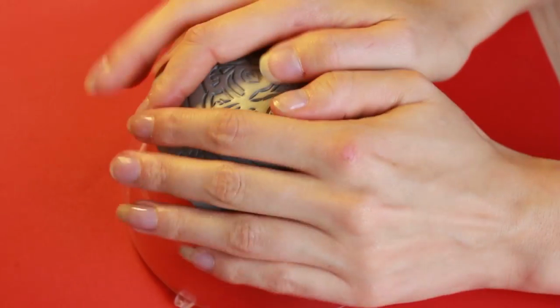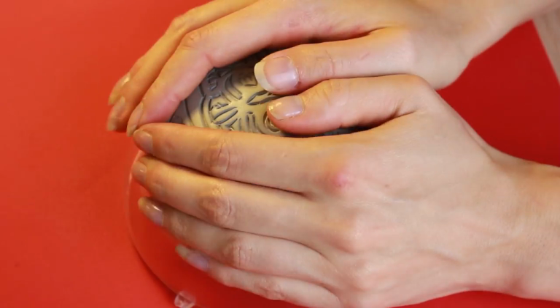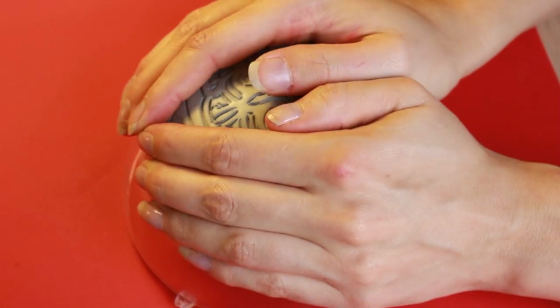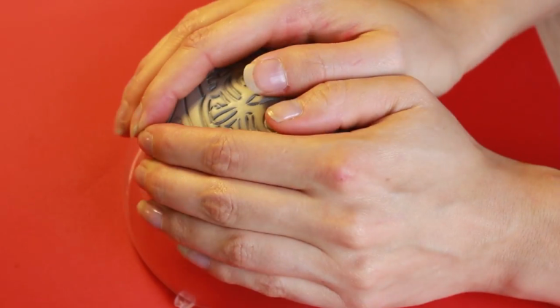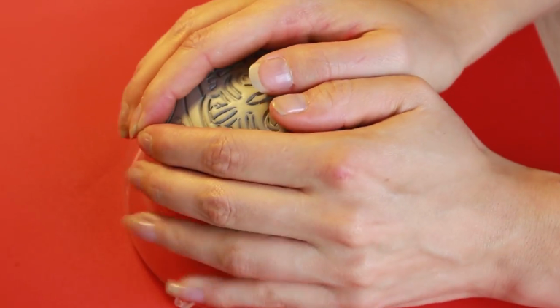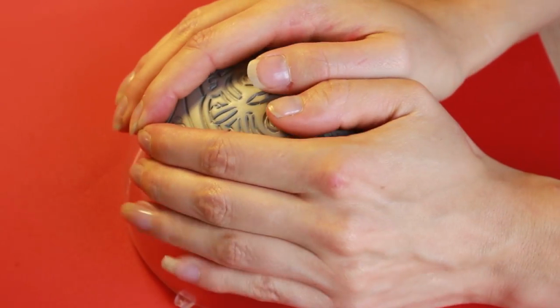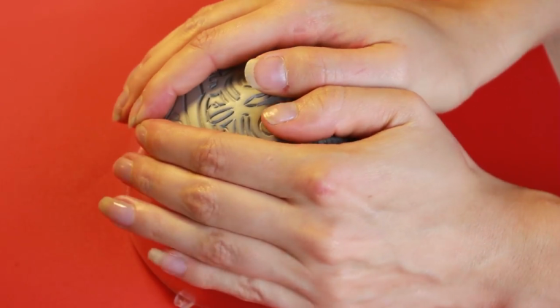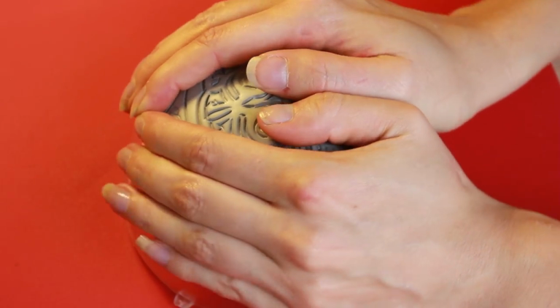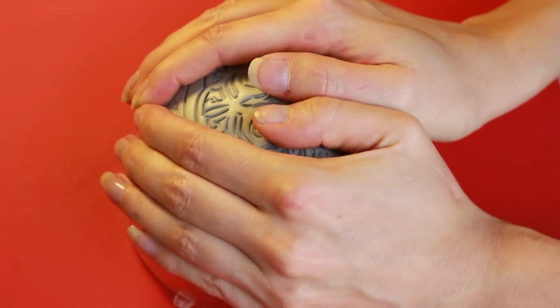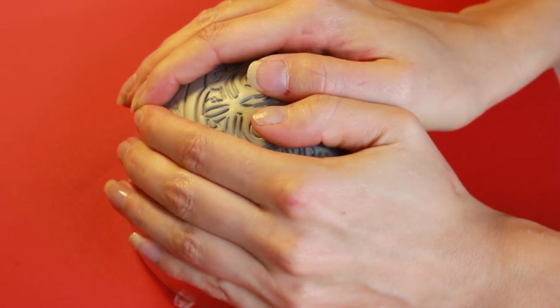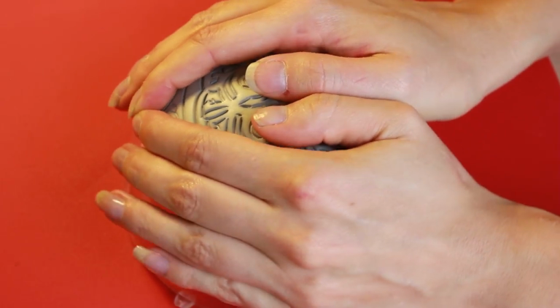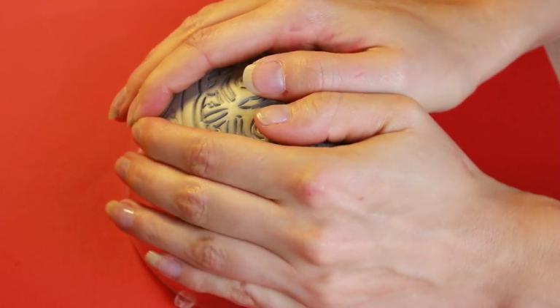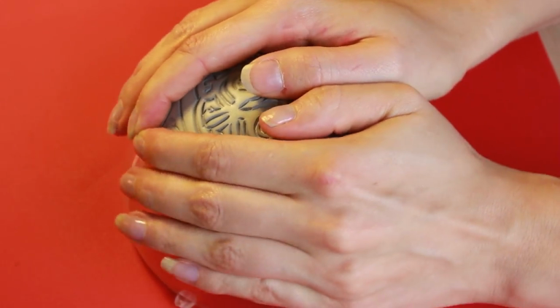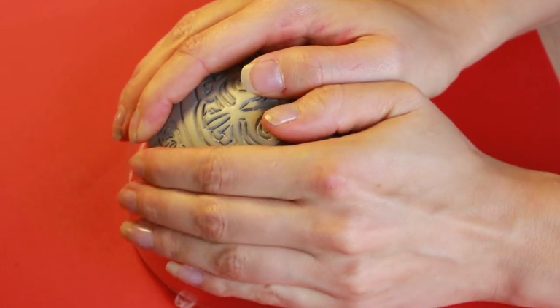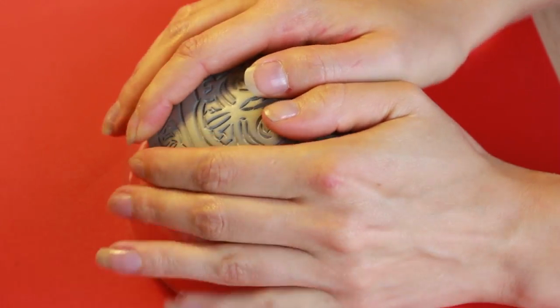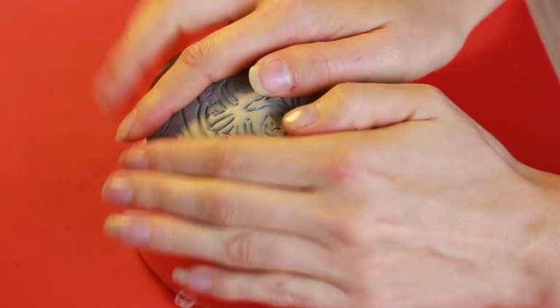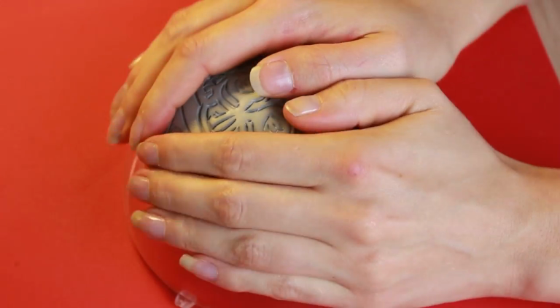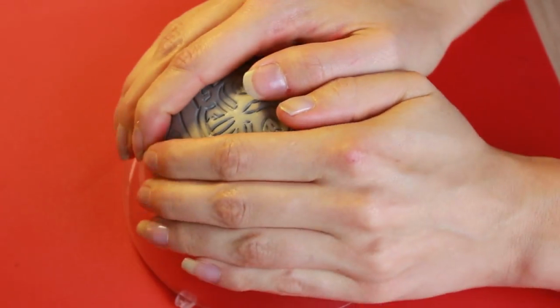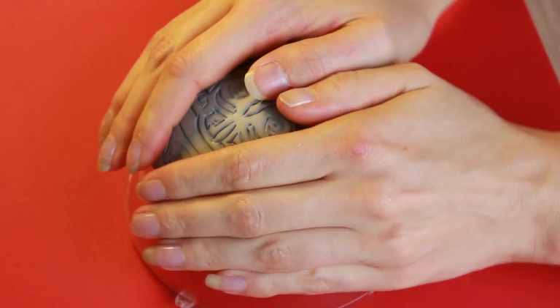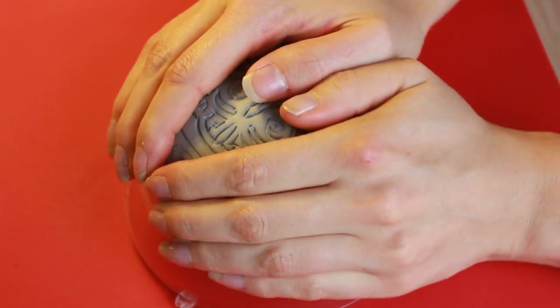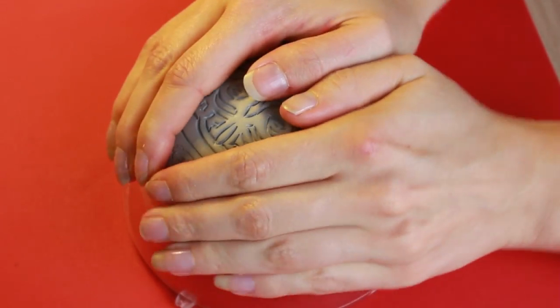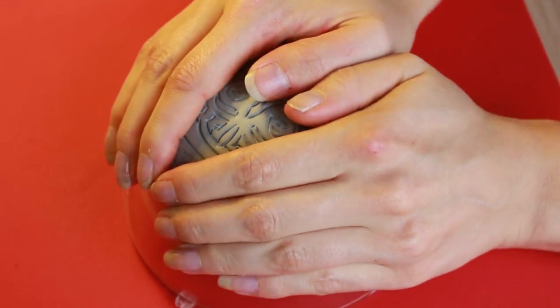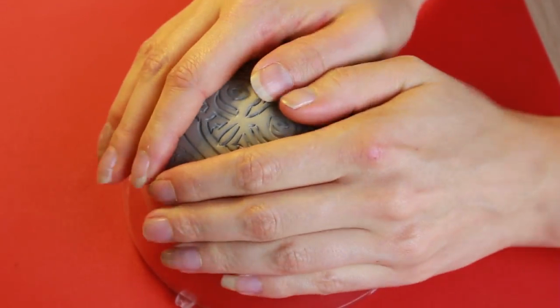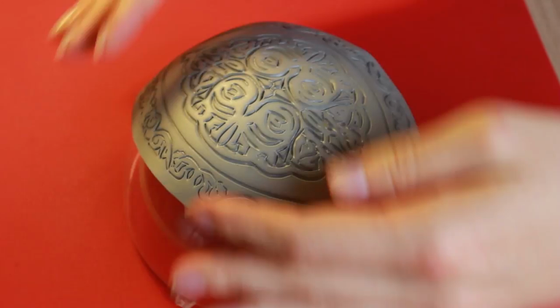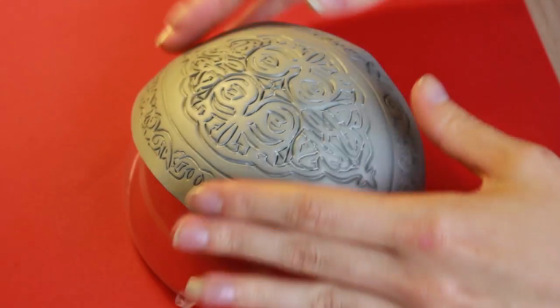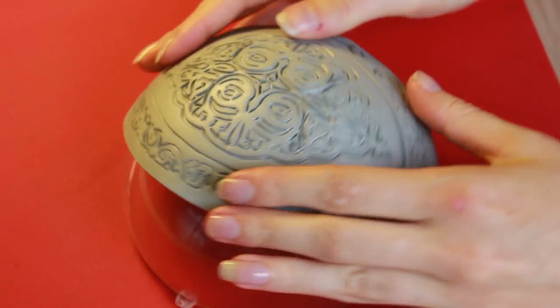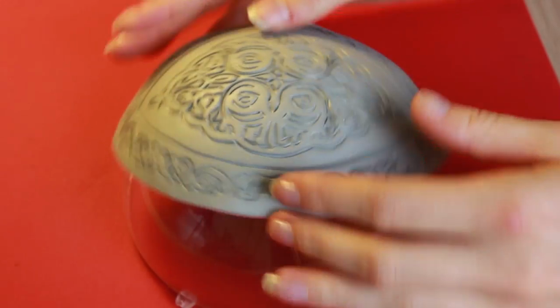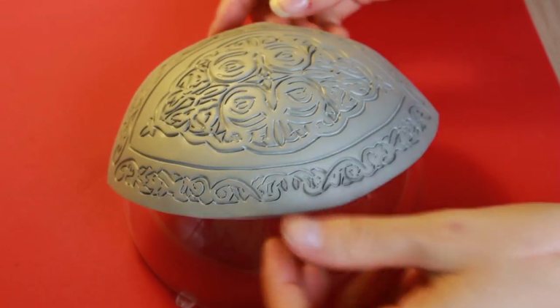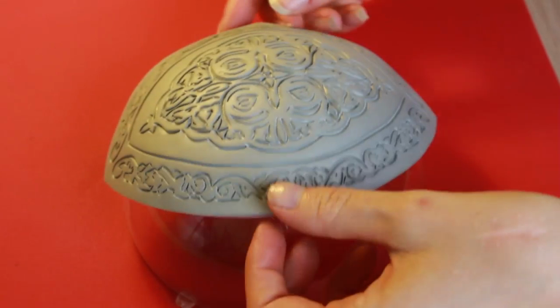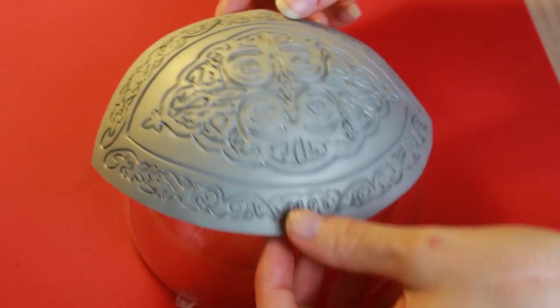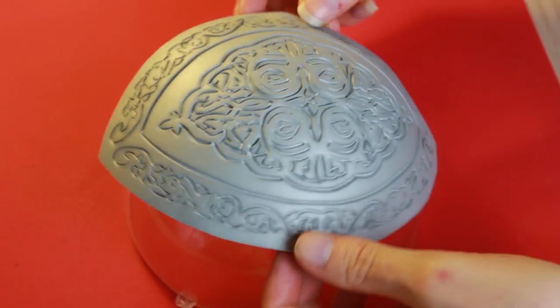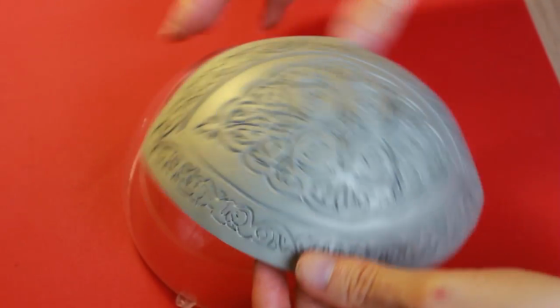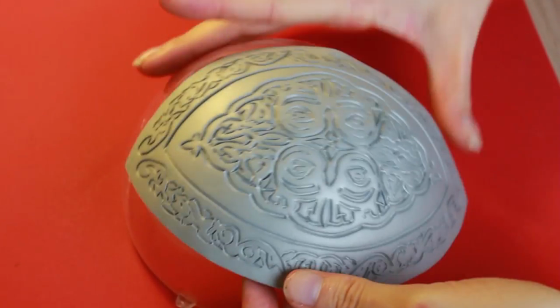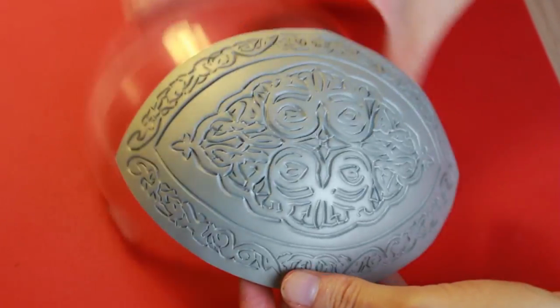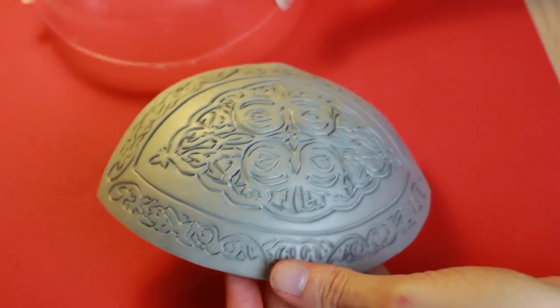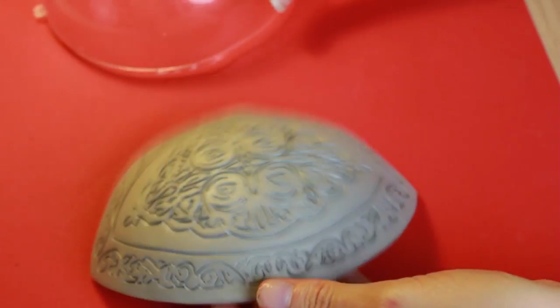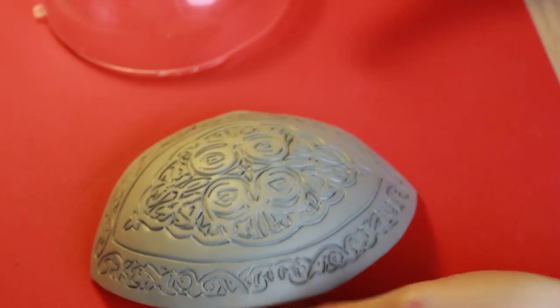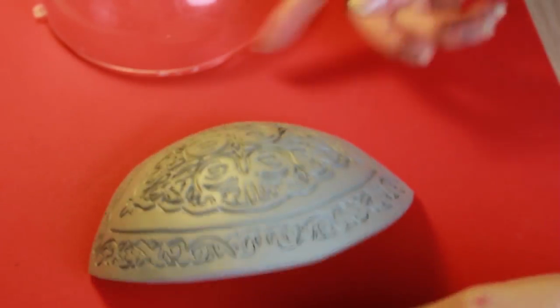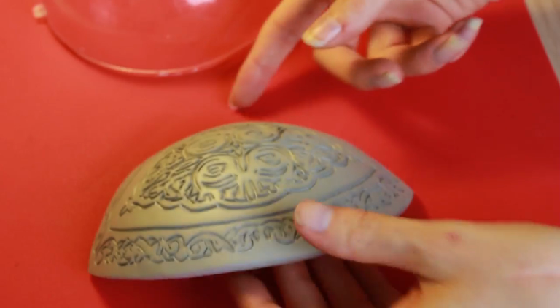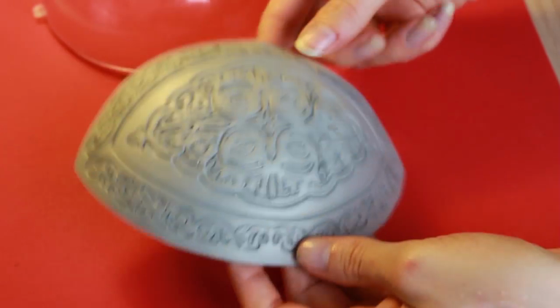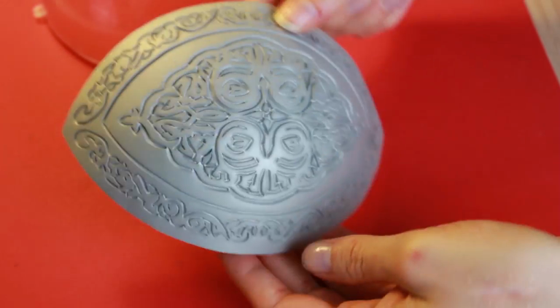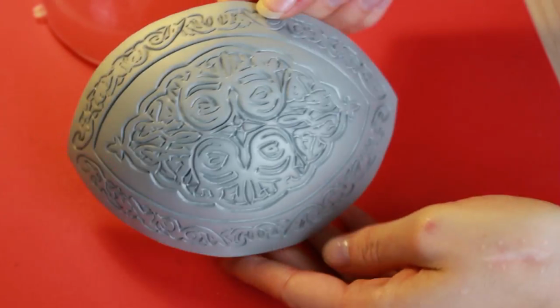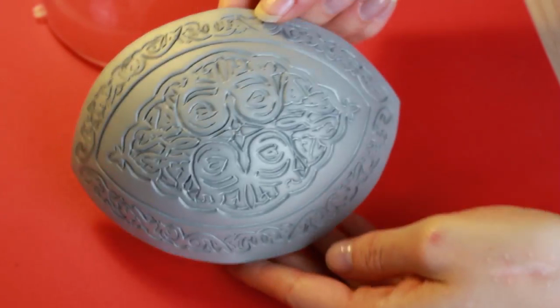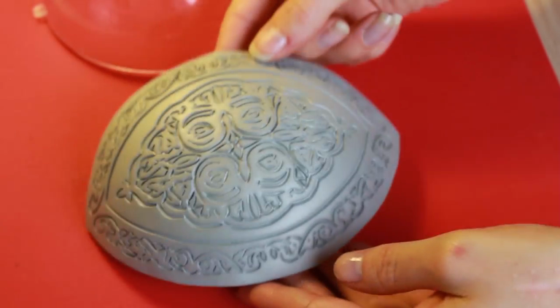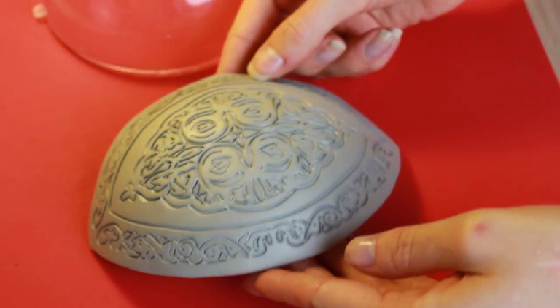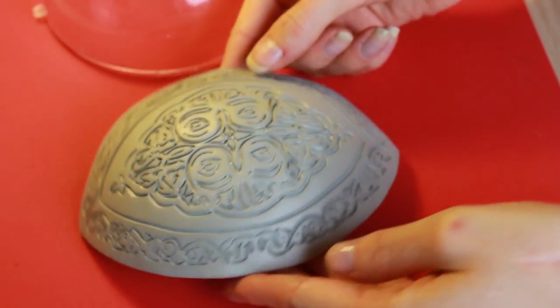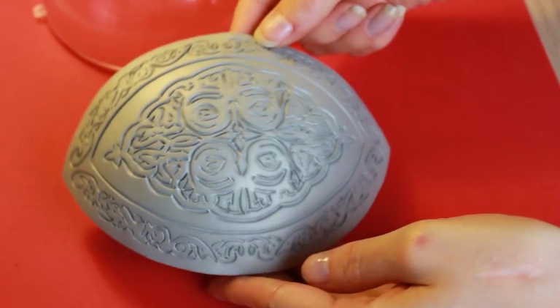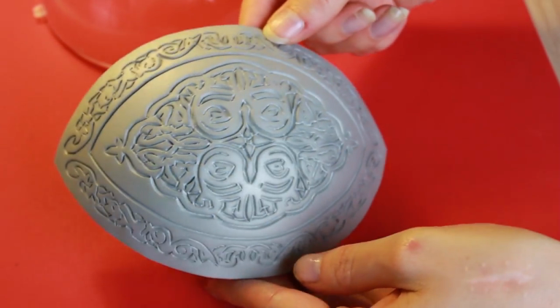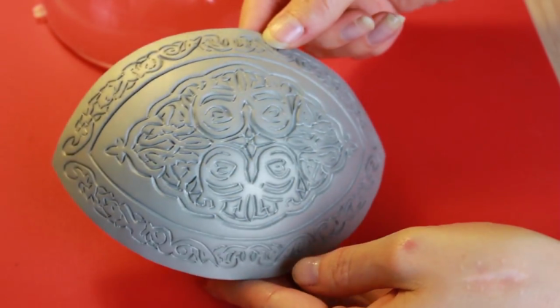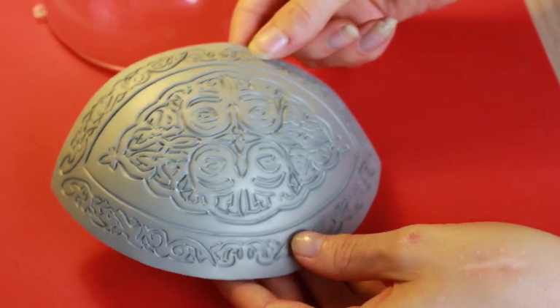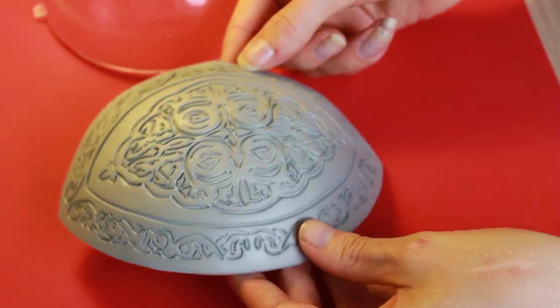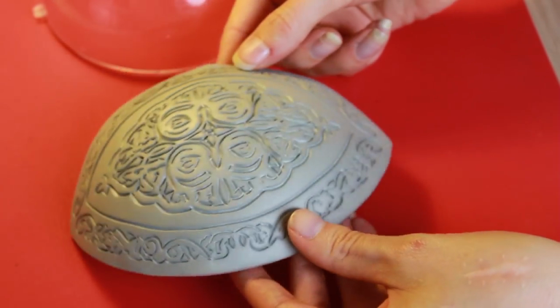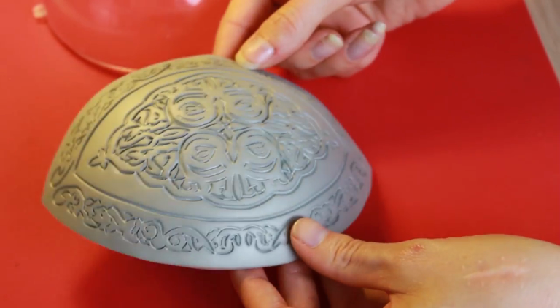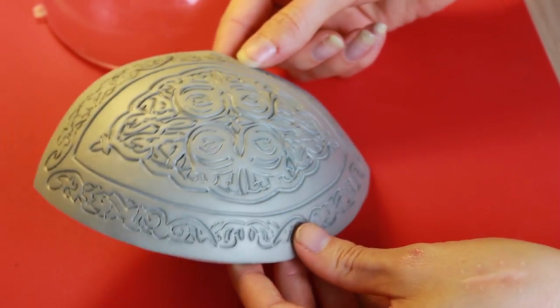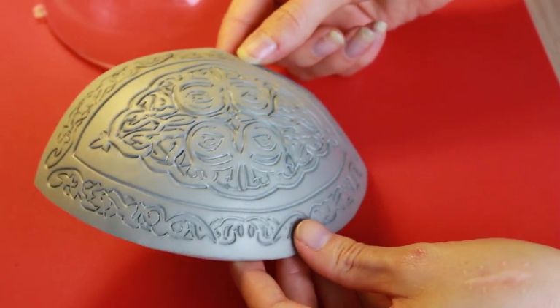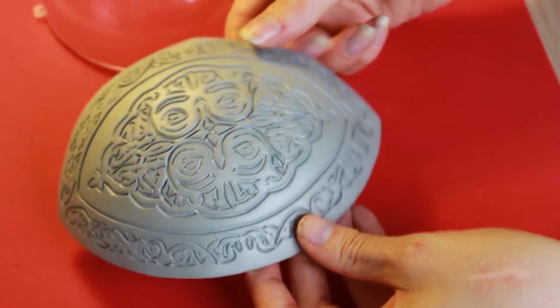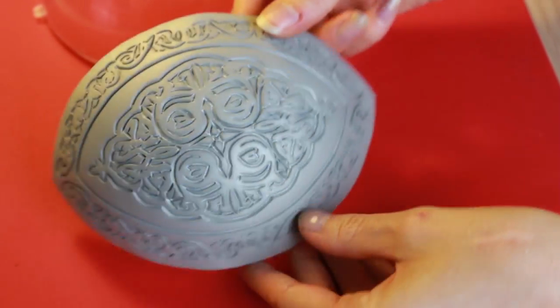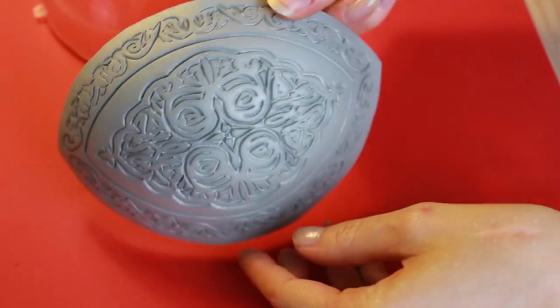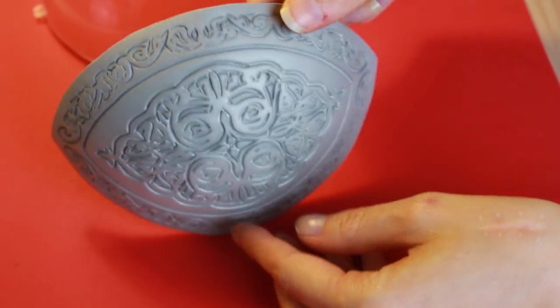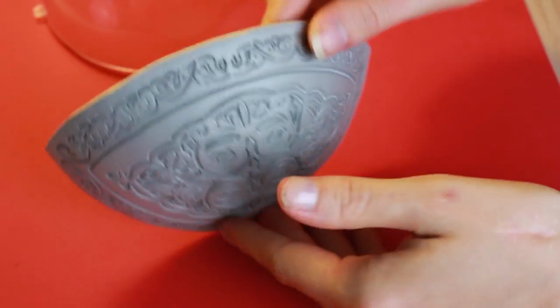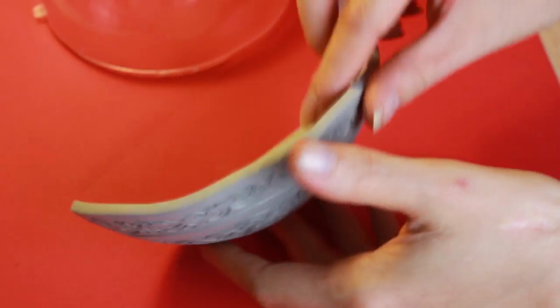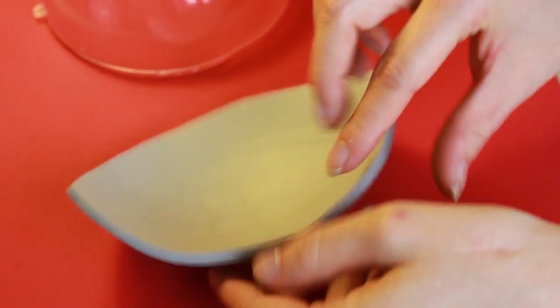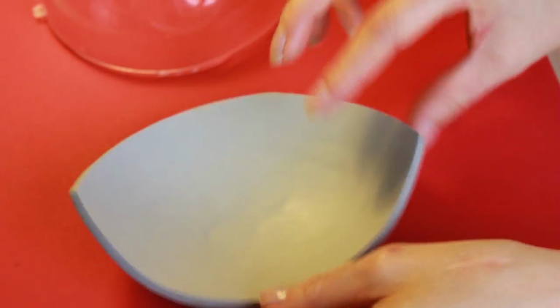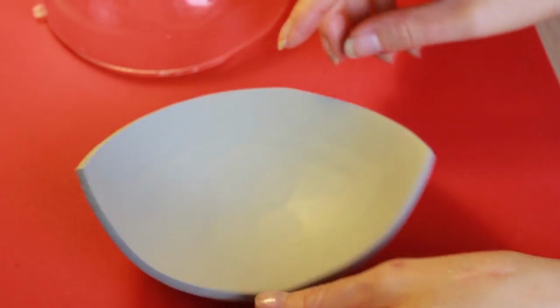After I heated the whole piece, I put it on top of an acrylic ball to get it in shape. Hold it in place till it is completely cooled down.